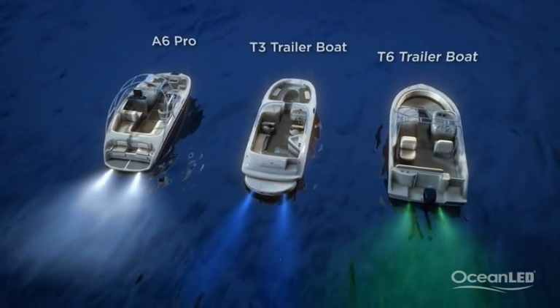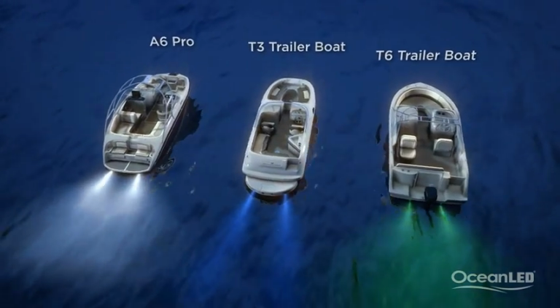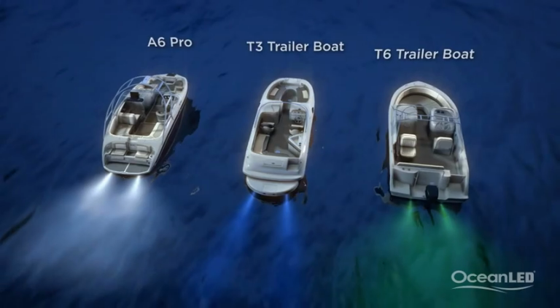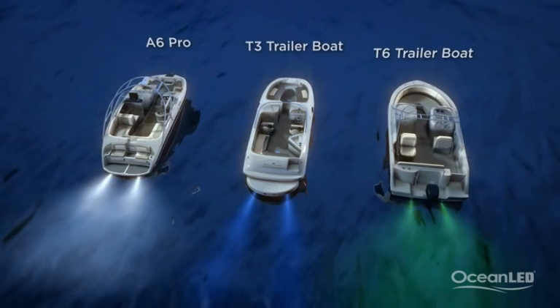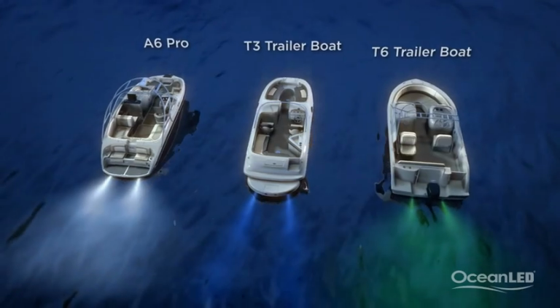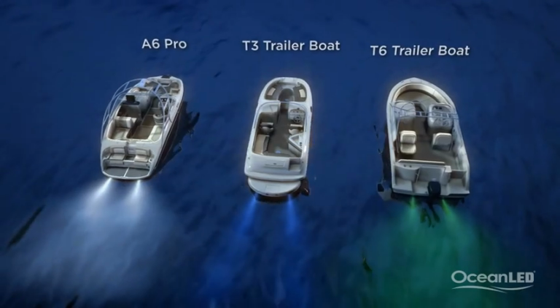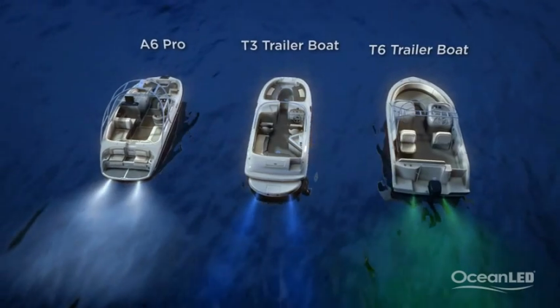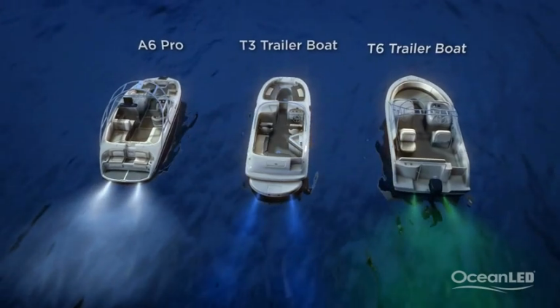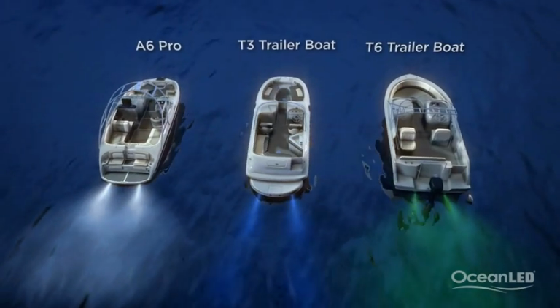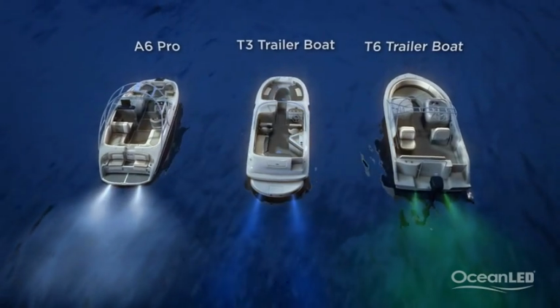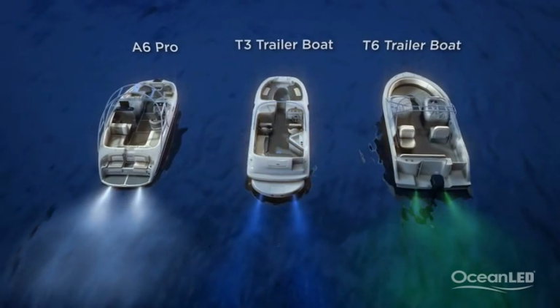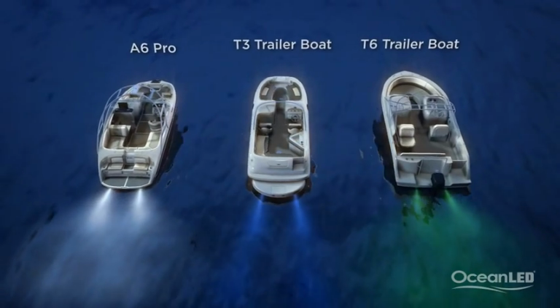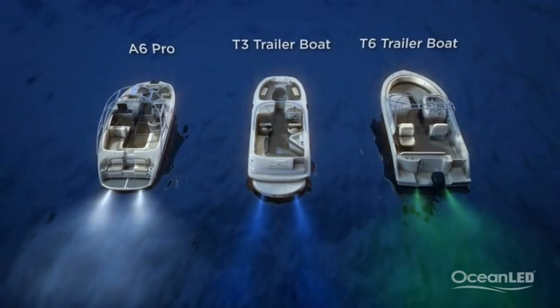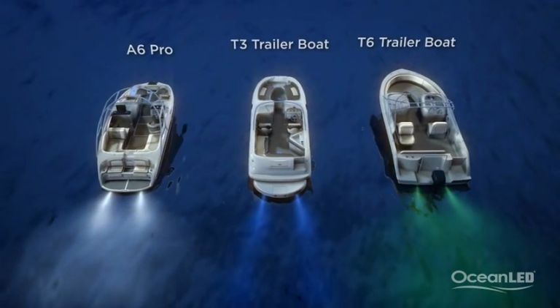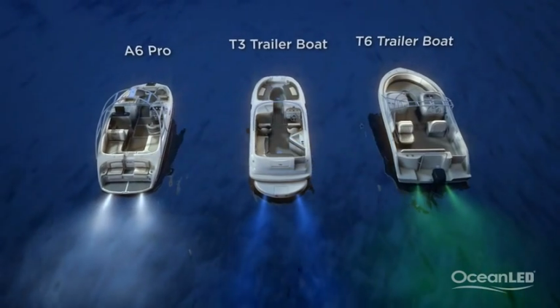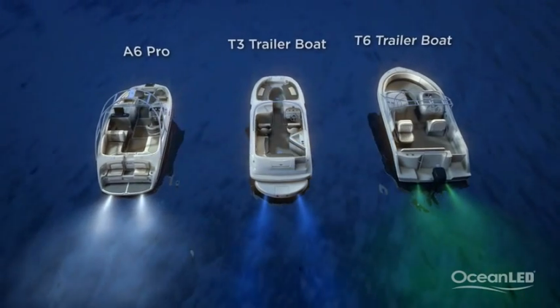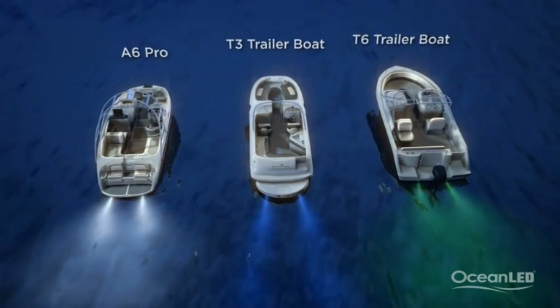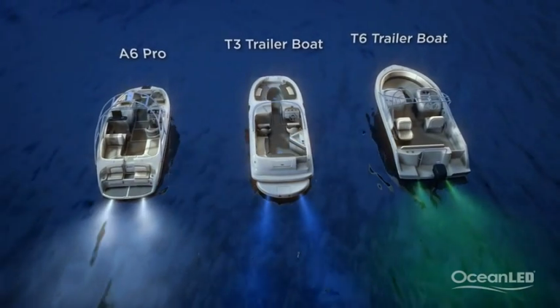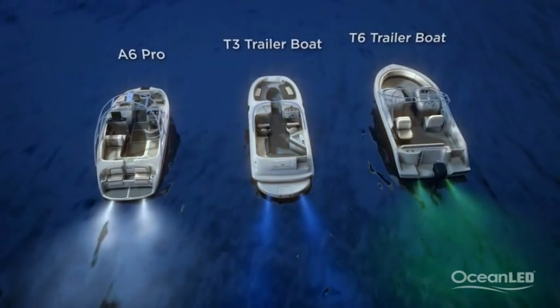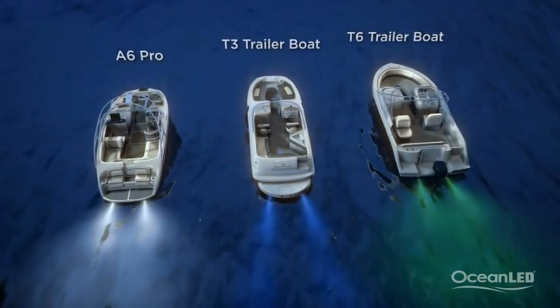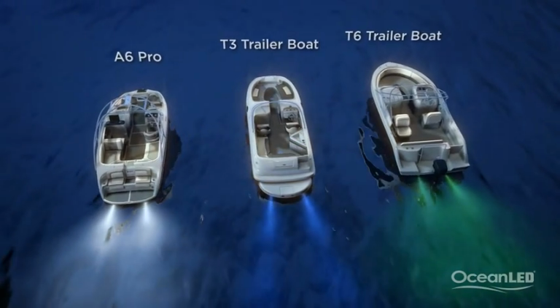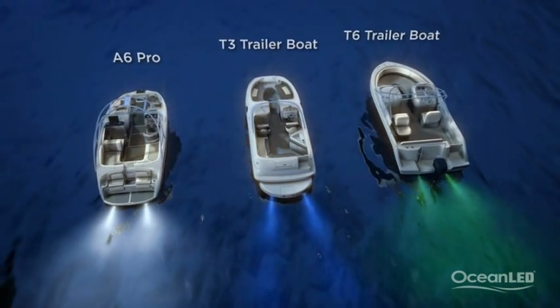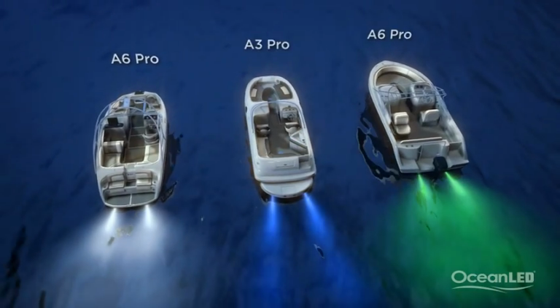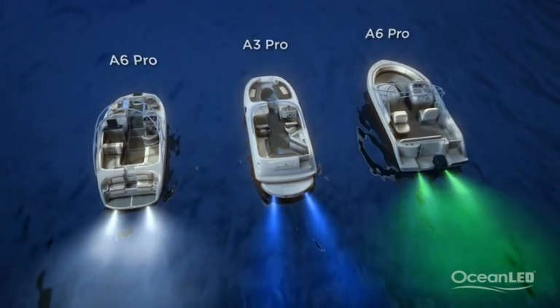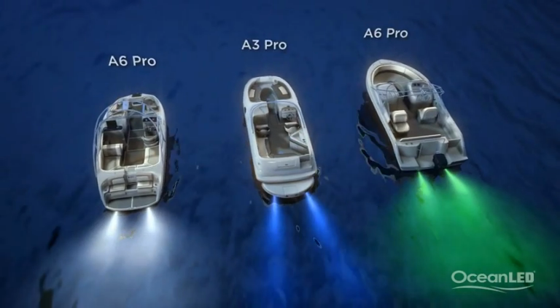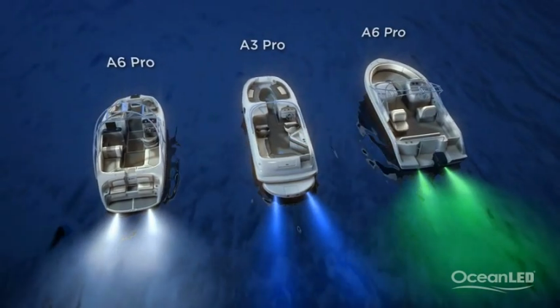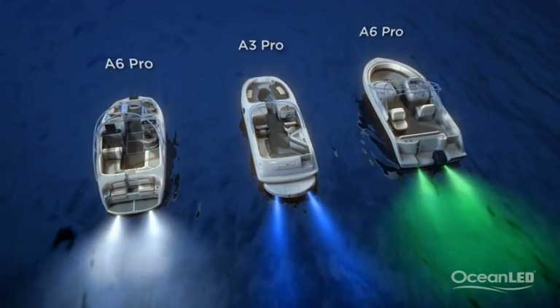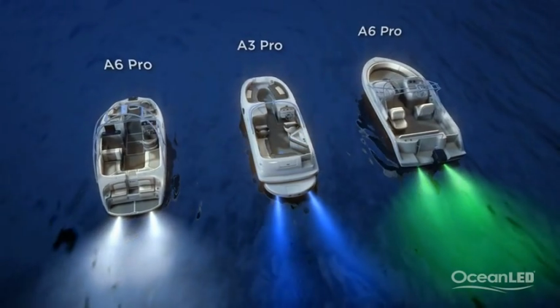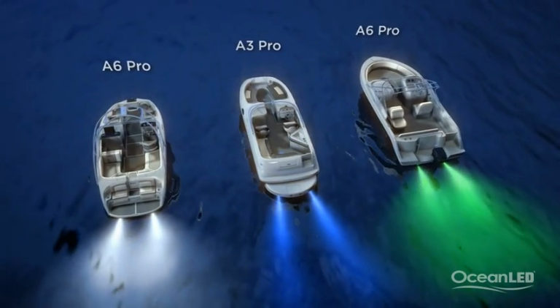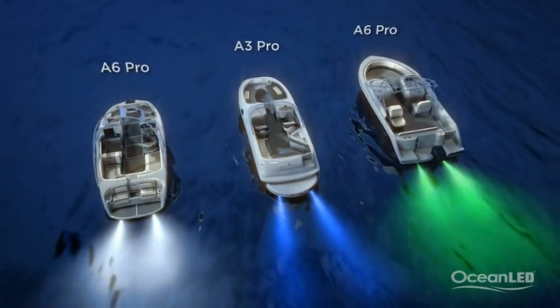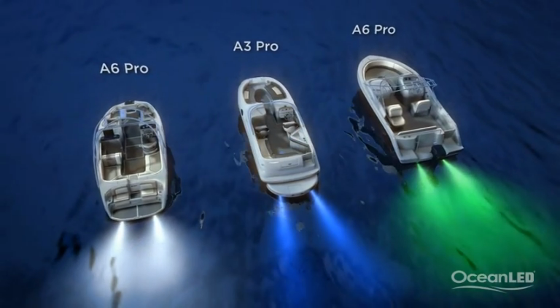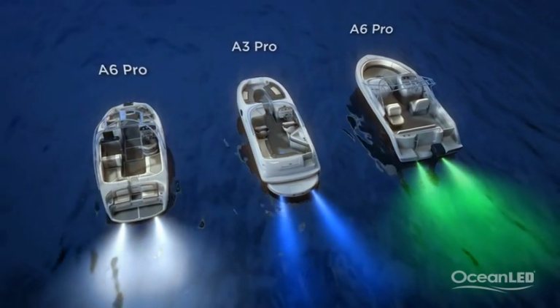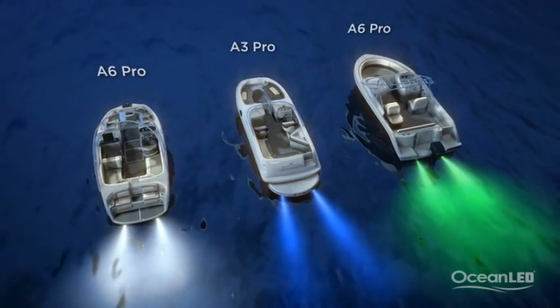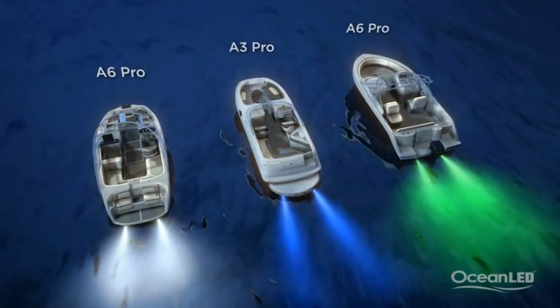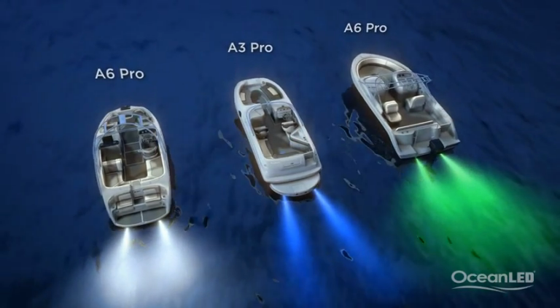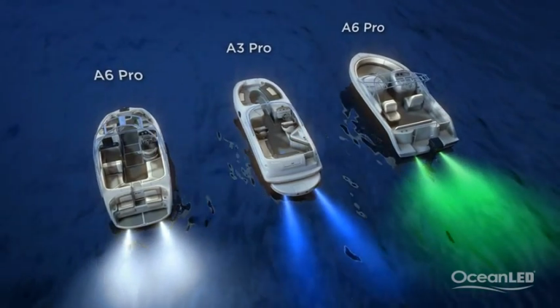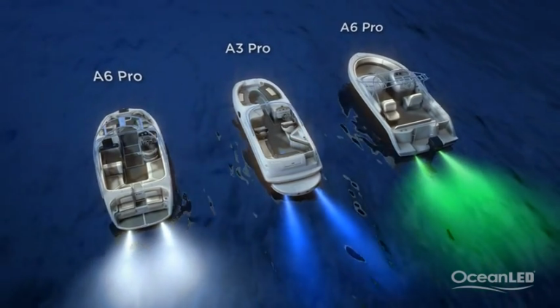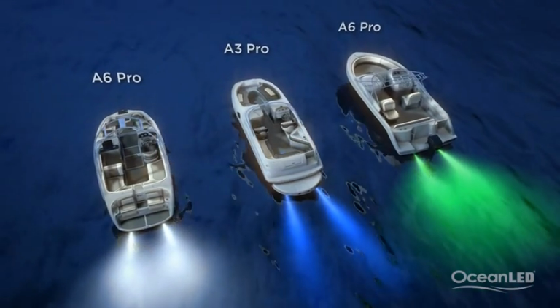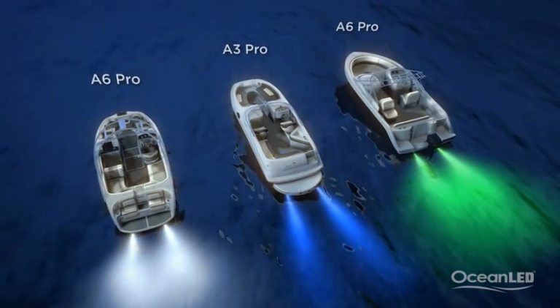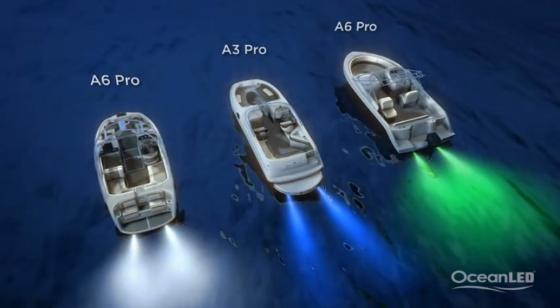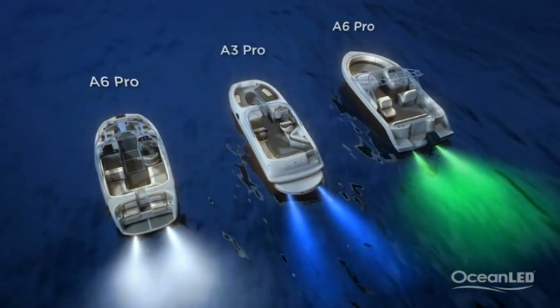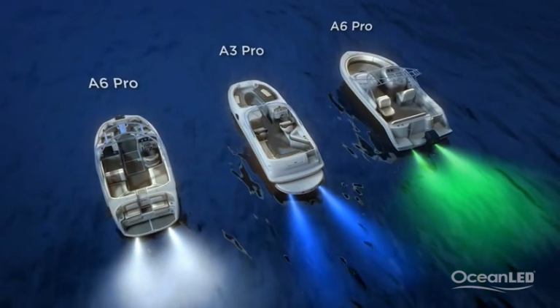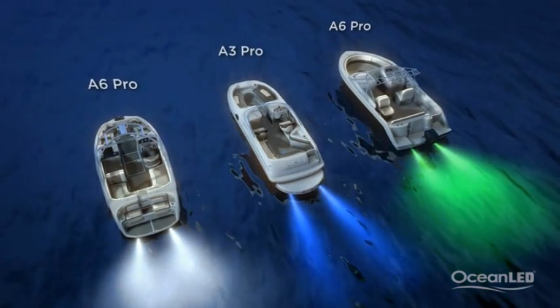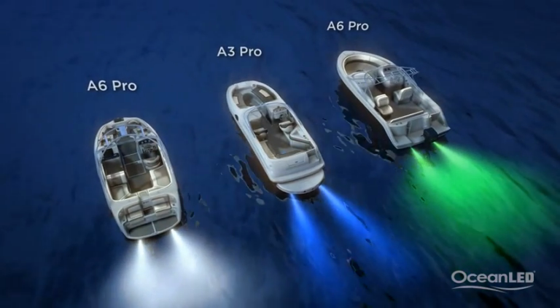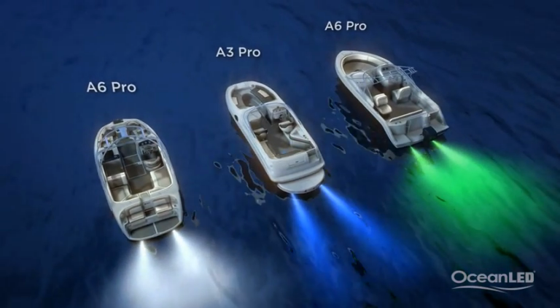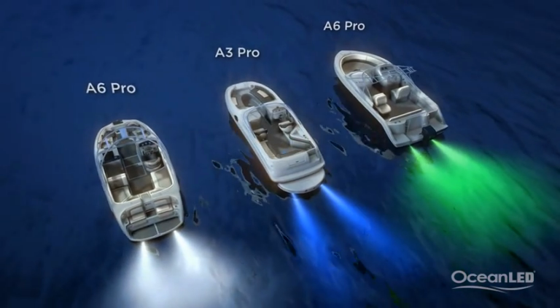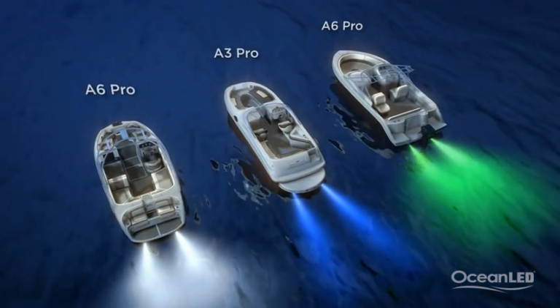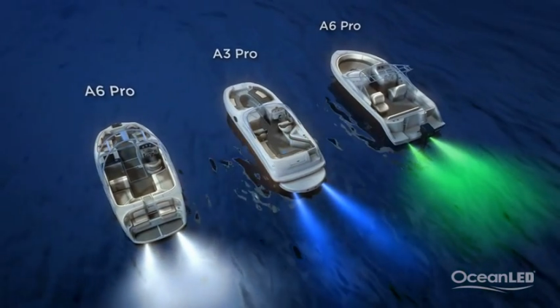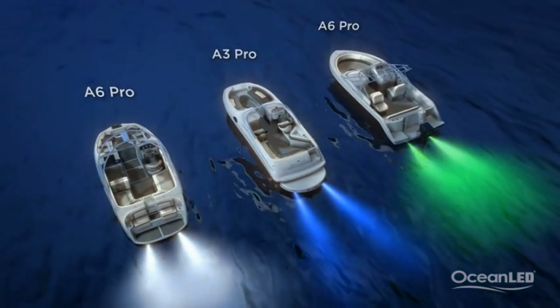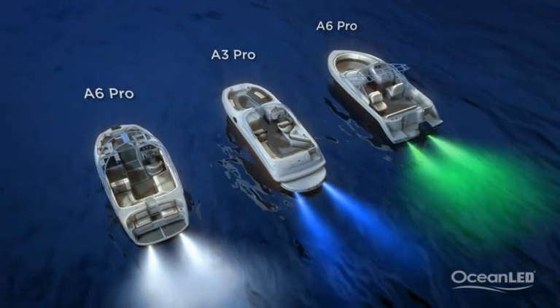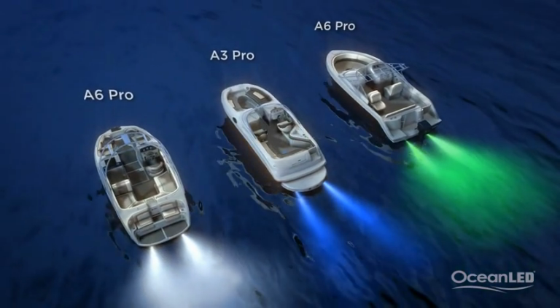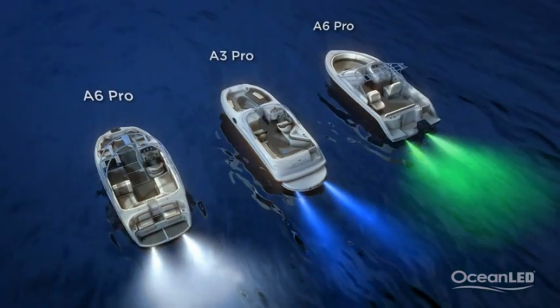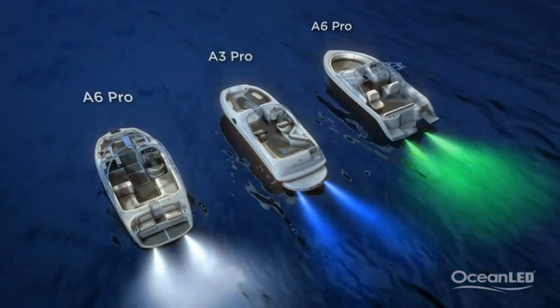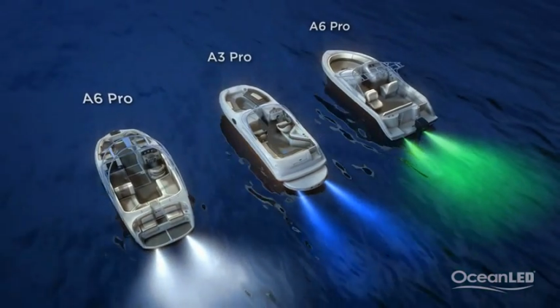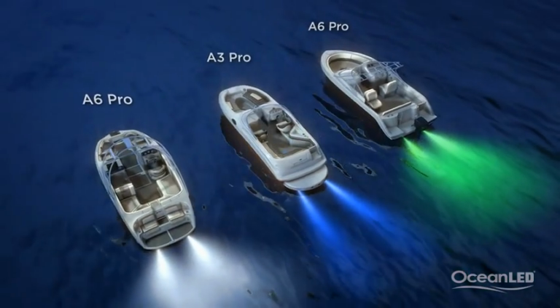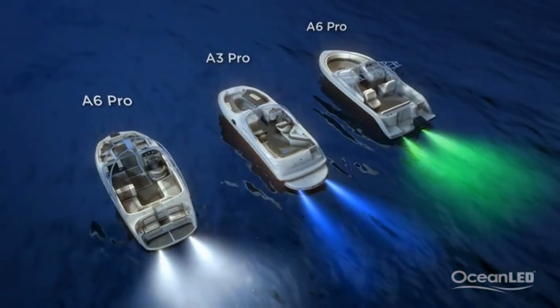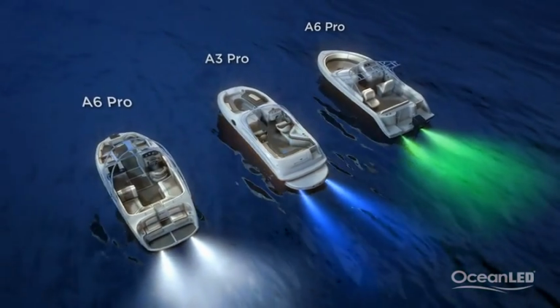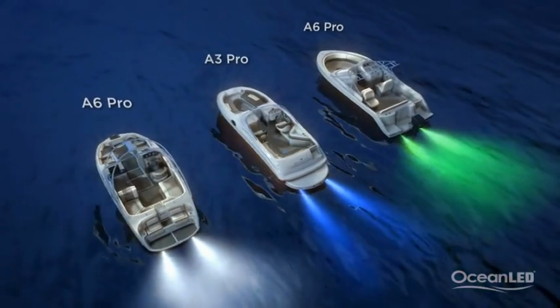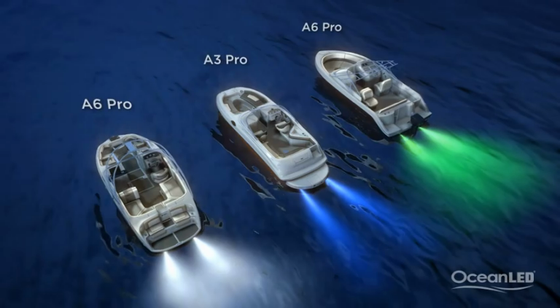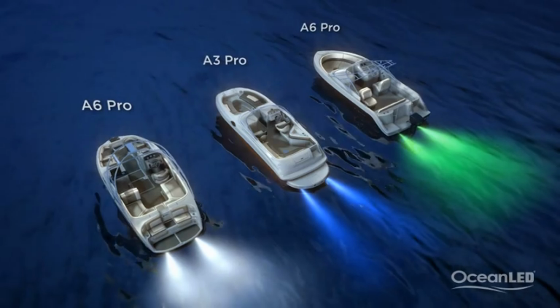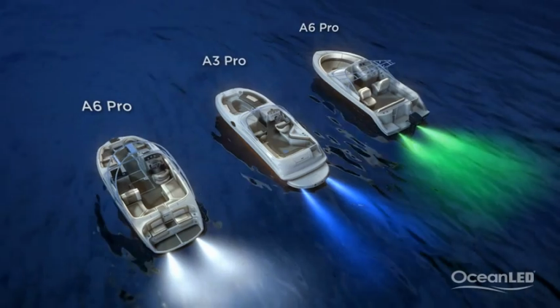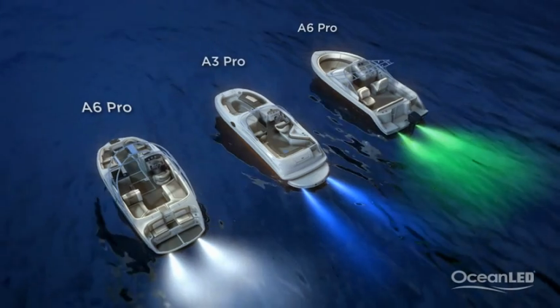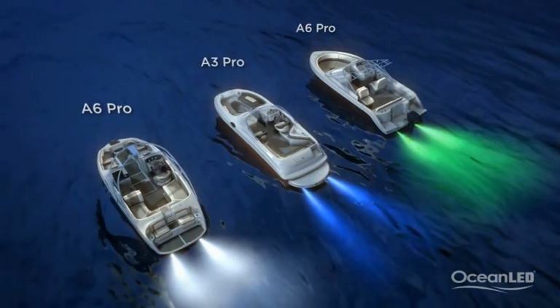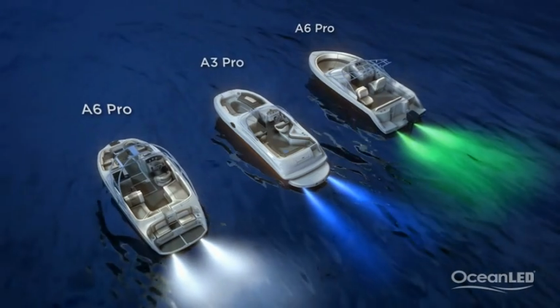Using Amphibian Pros, the light is 75% brighter and really gets that extra punch out into the water.